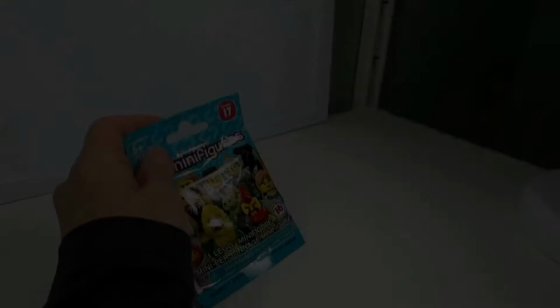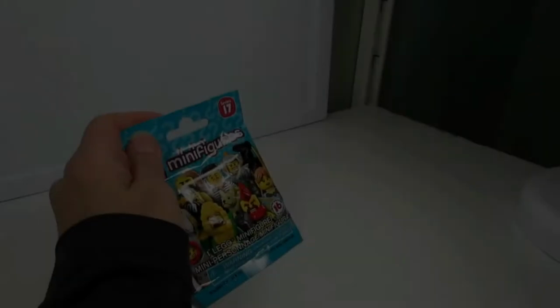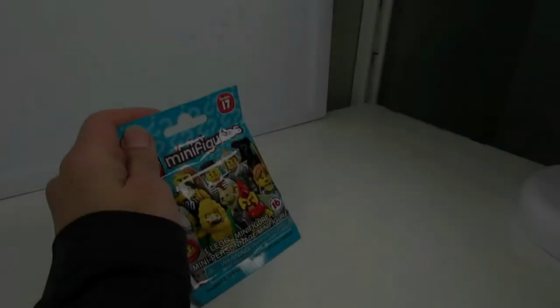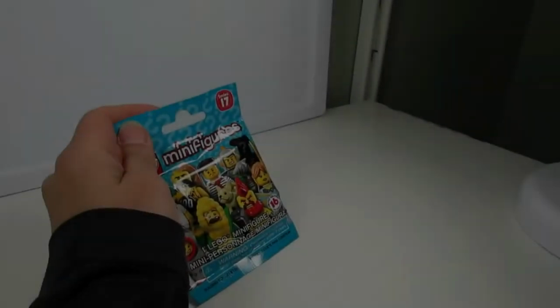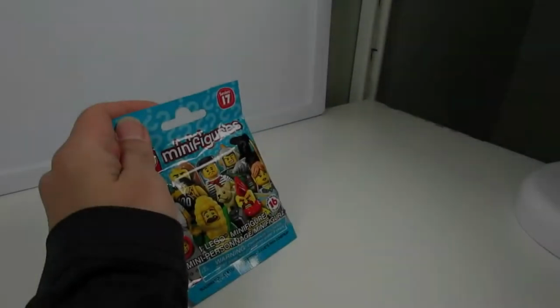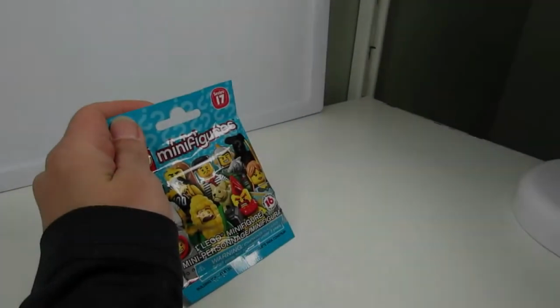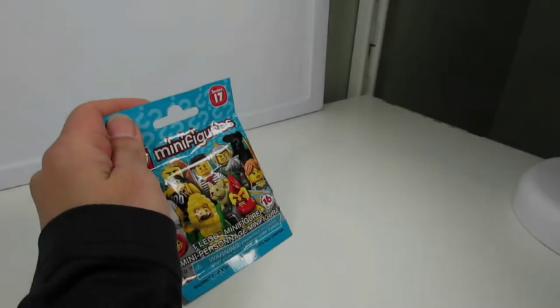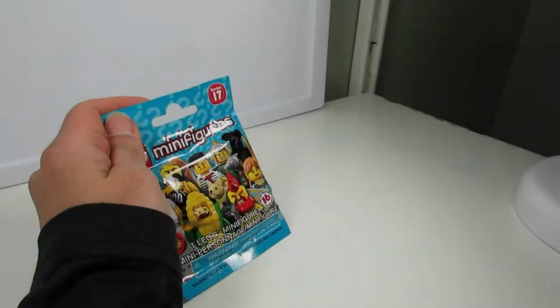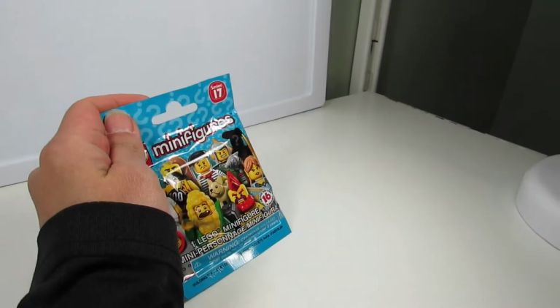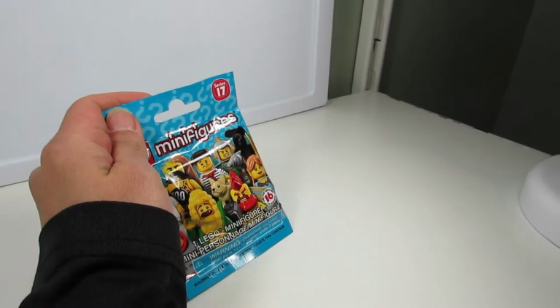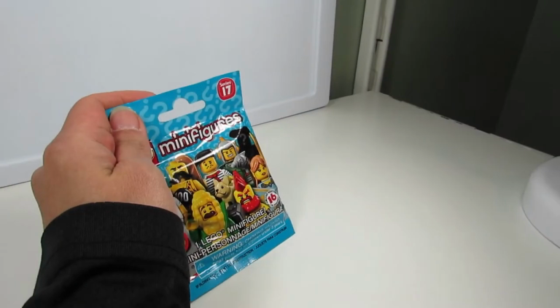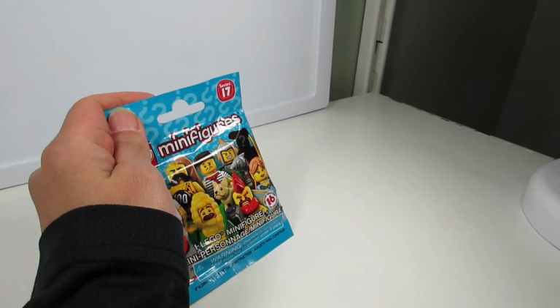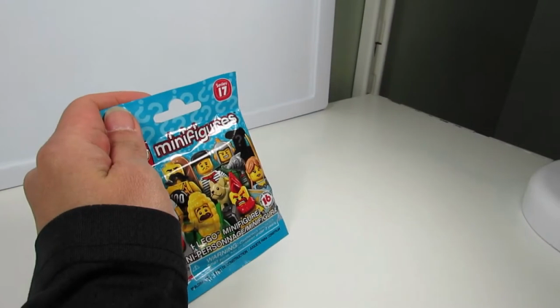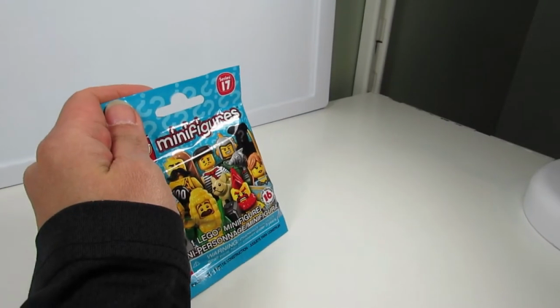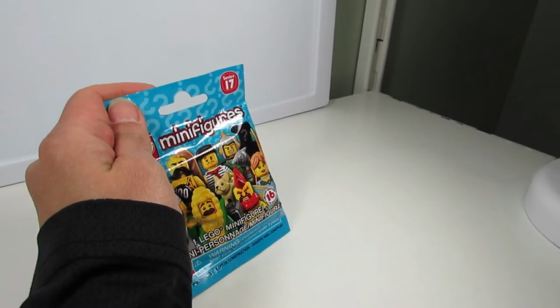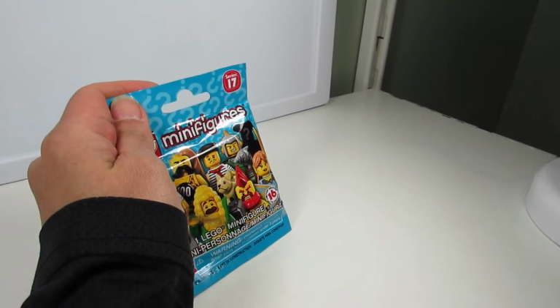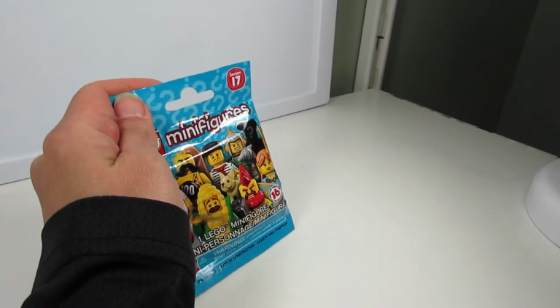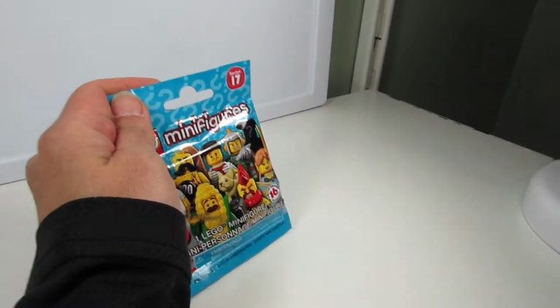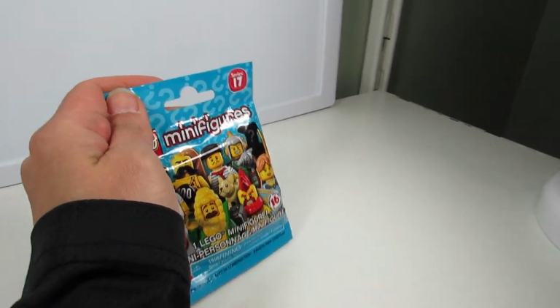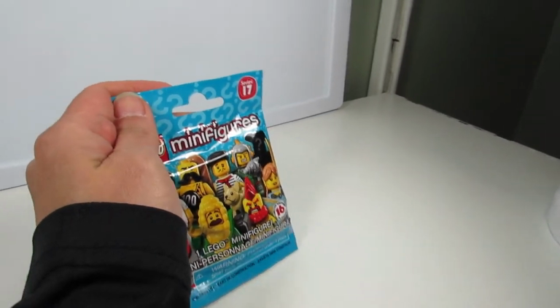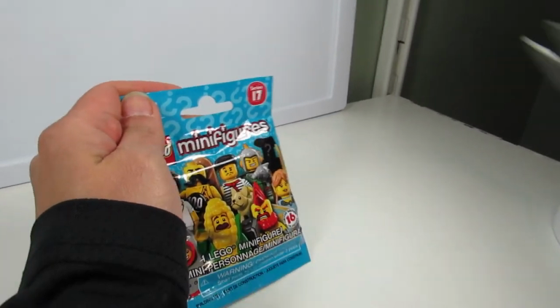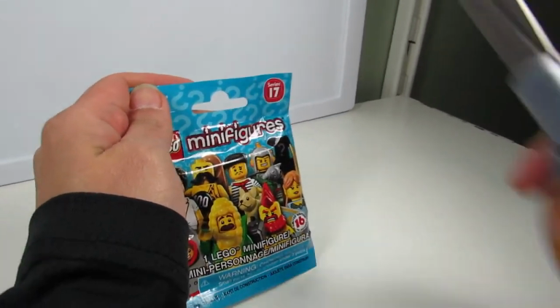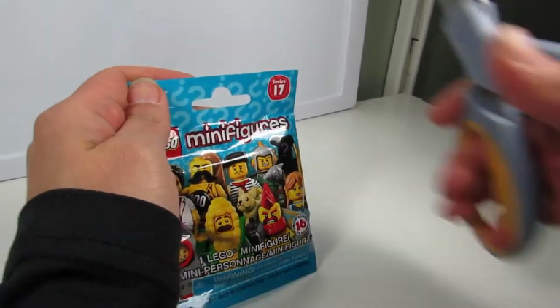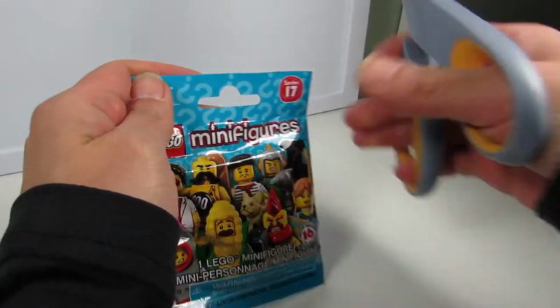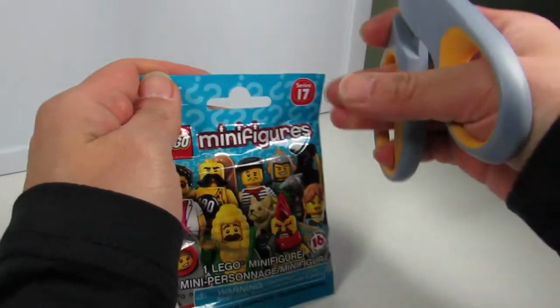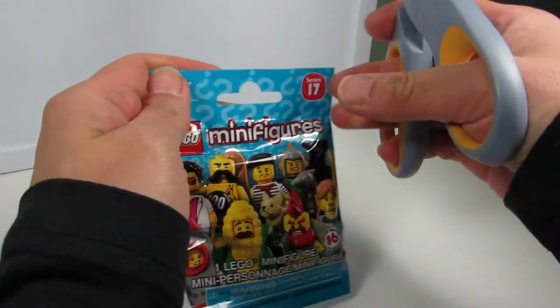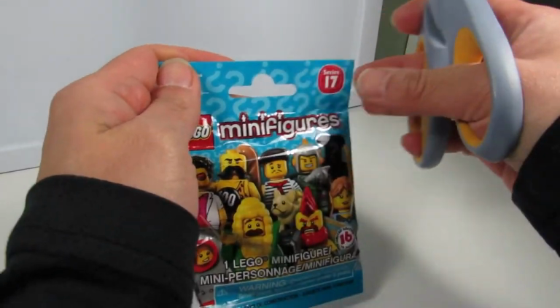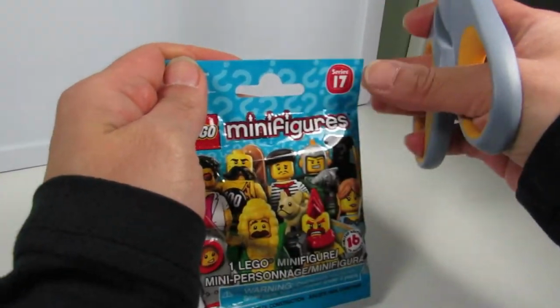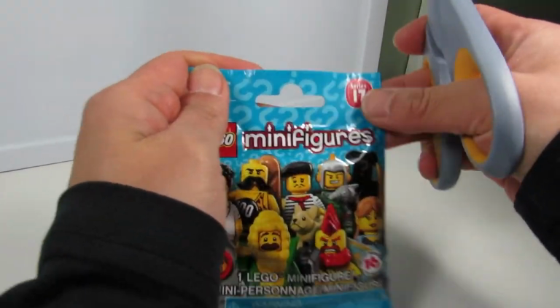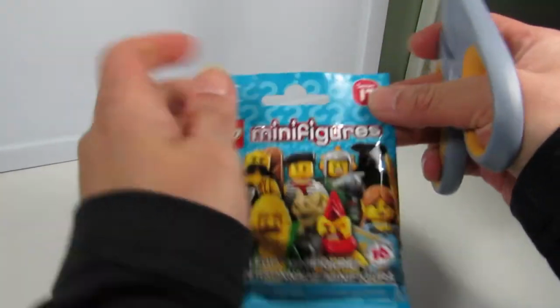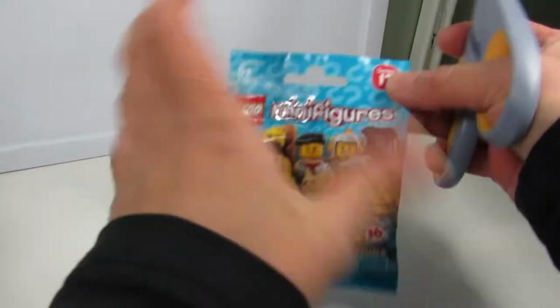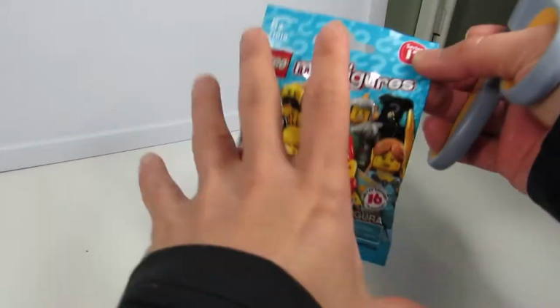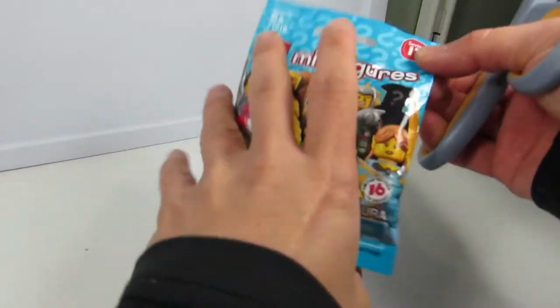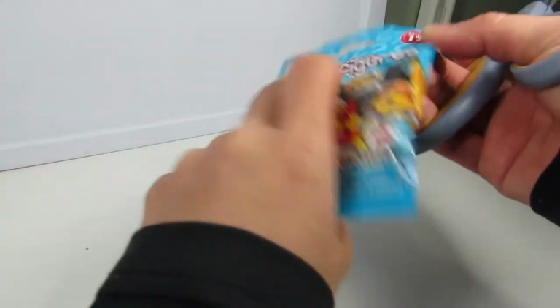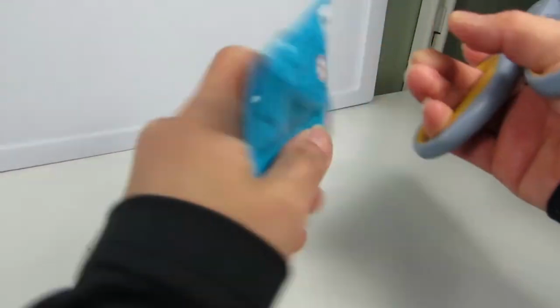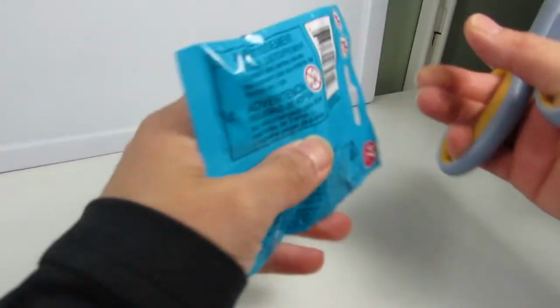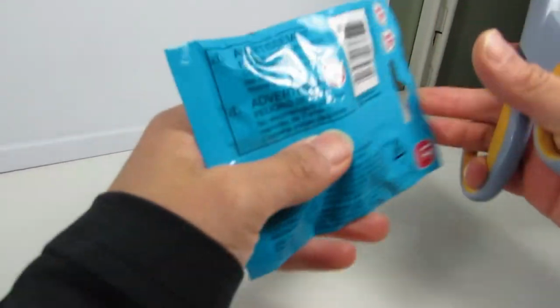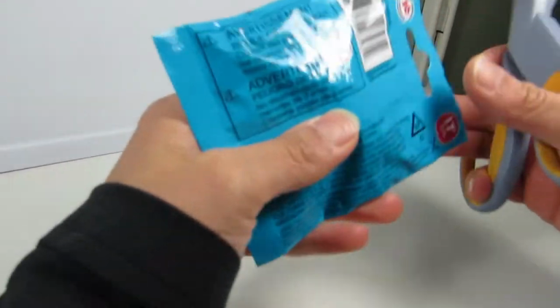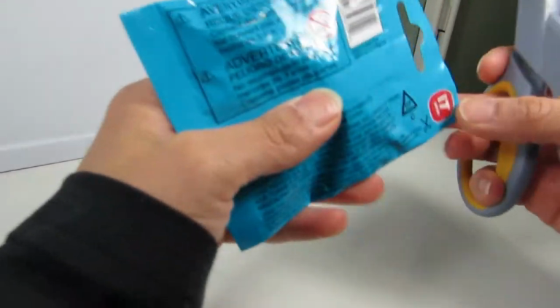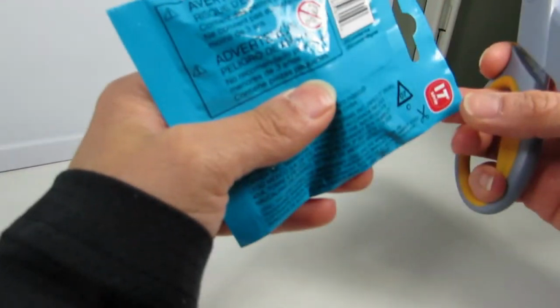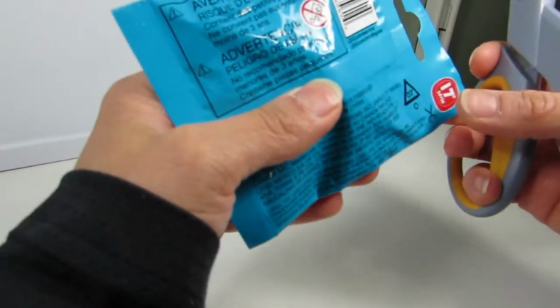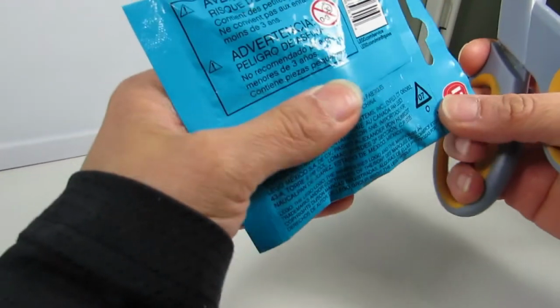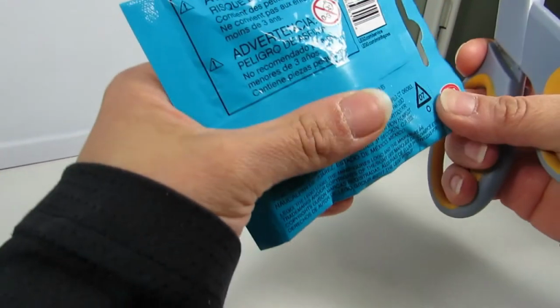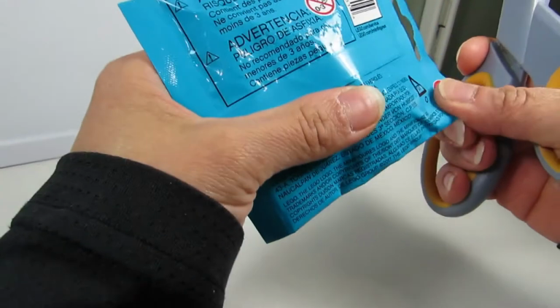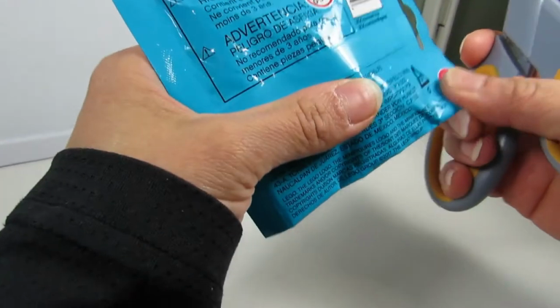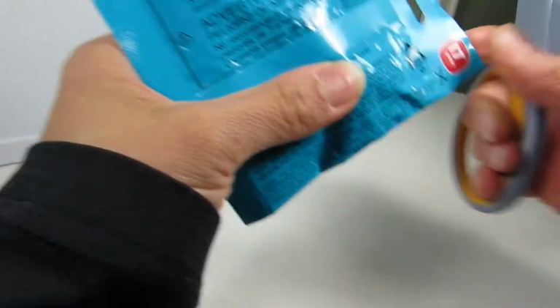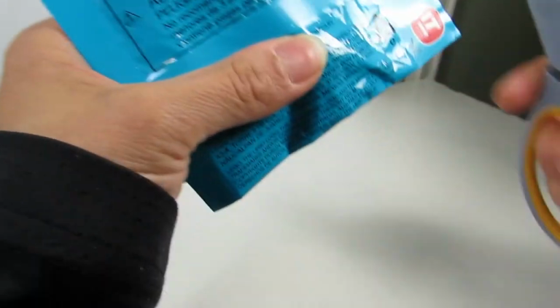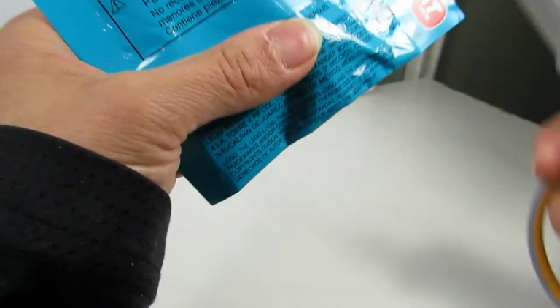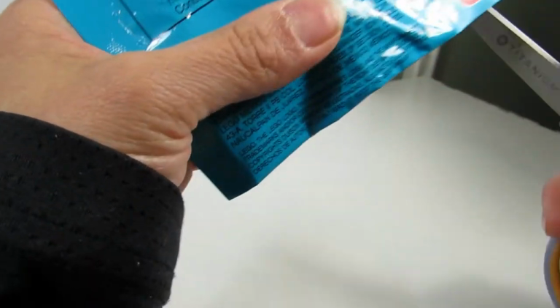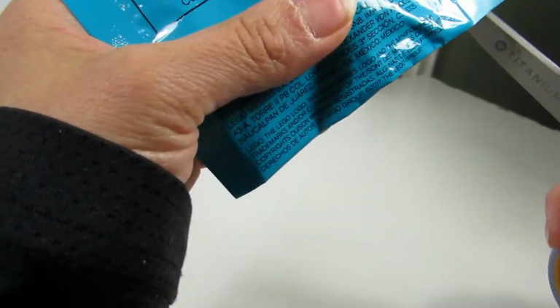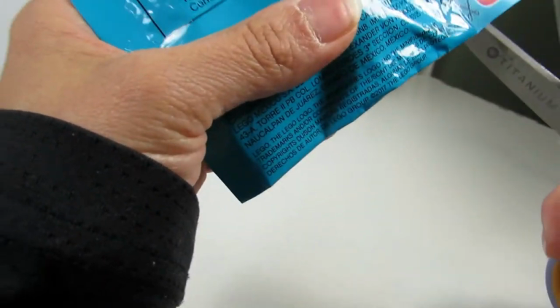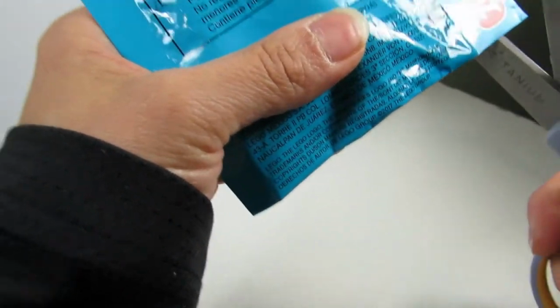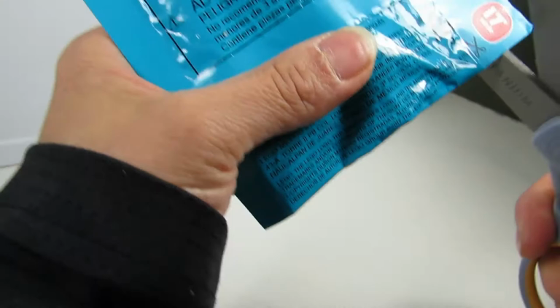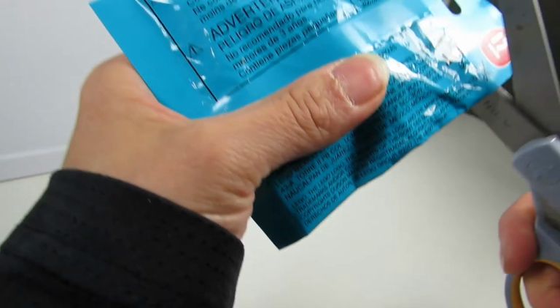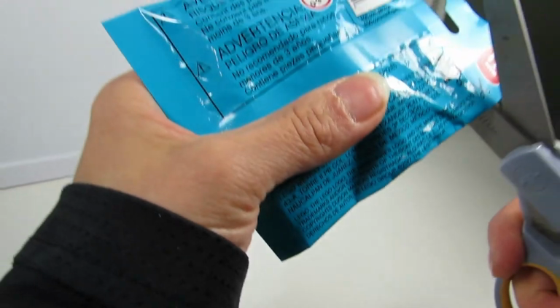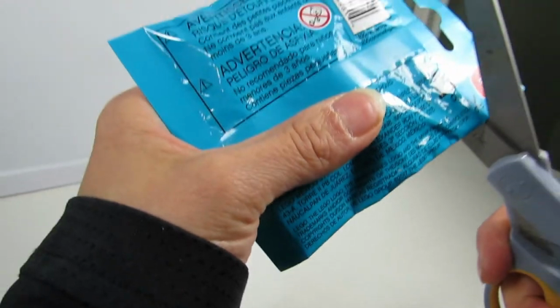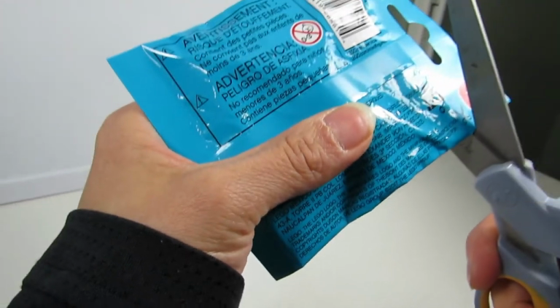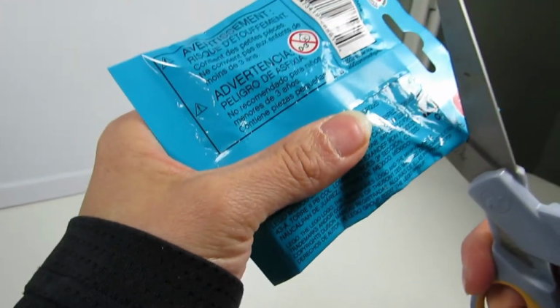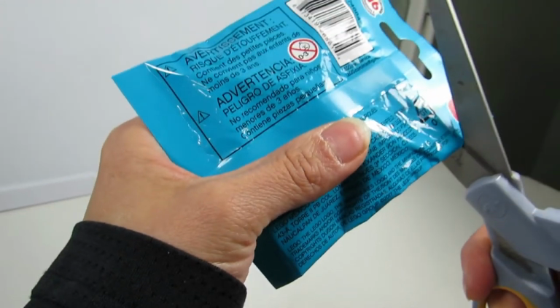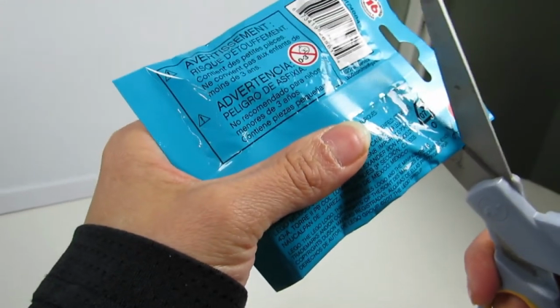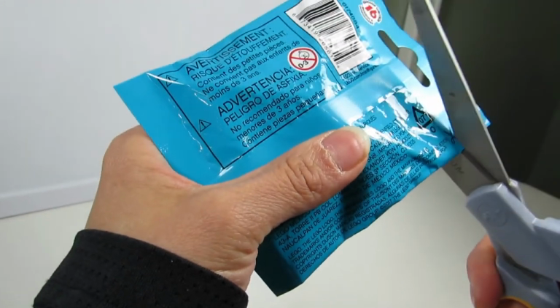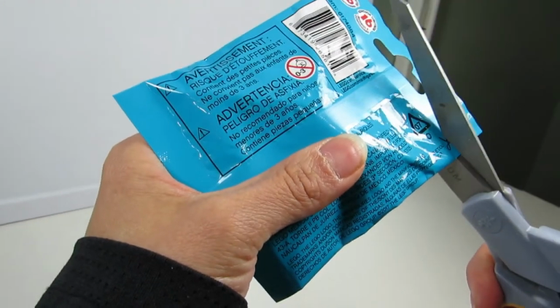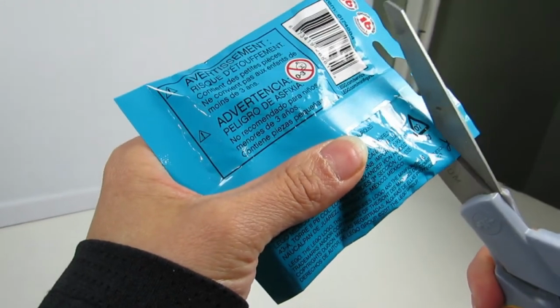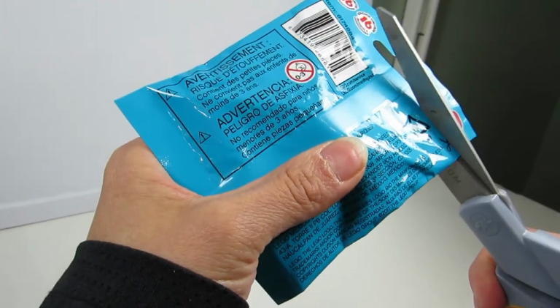Okay, so here's the first of our Series 17 LEGO minifigures and I'm going to actually cut where it says scissors.